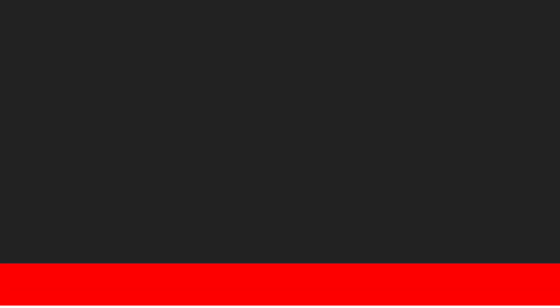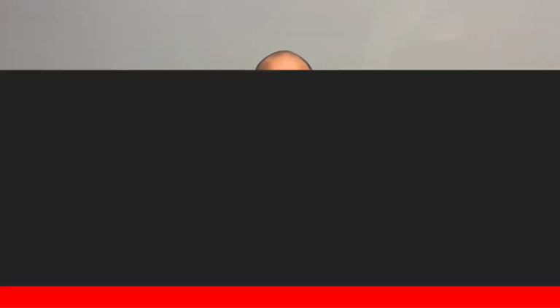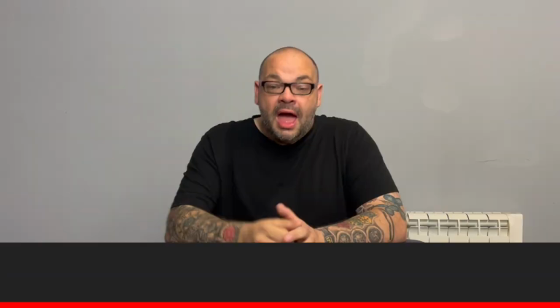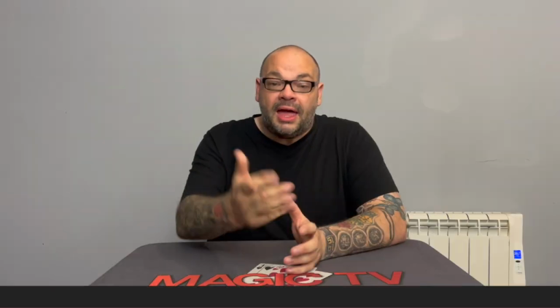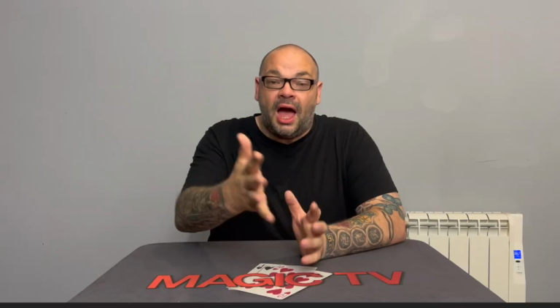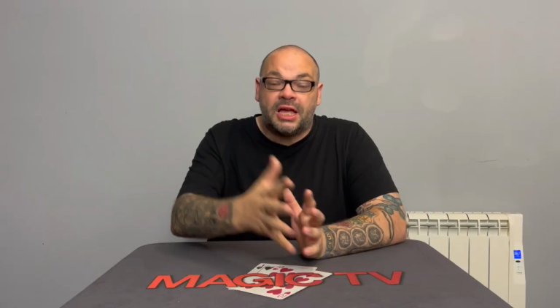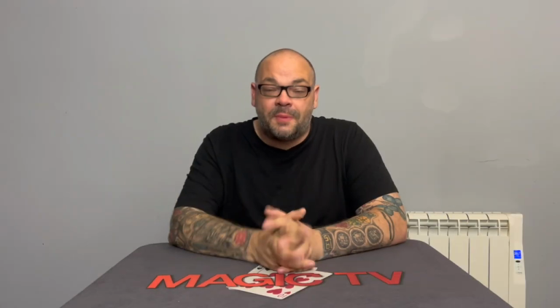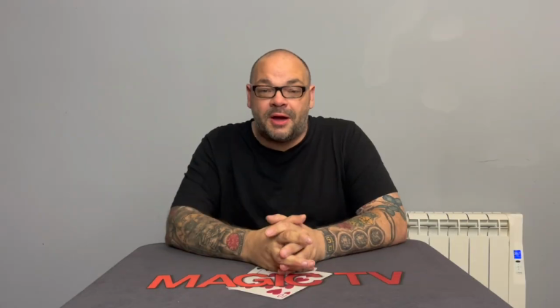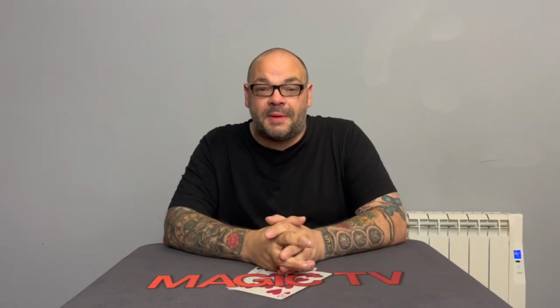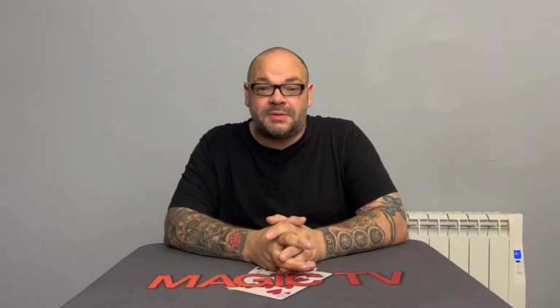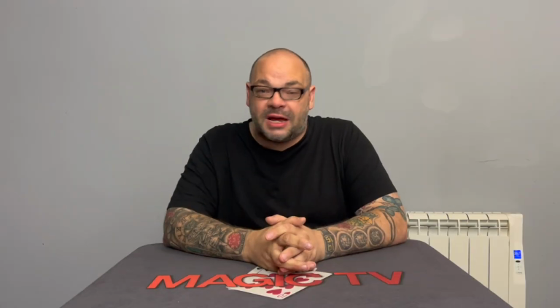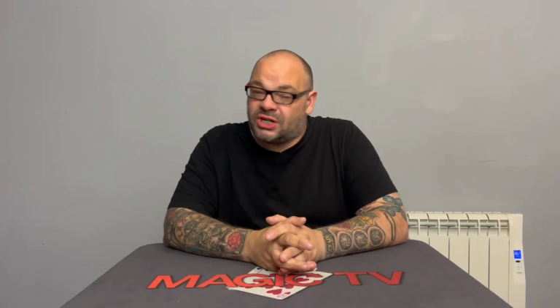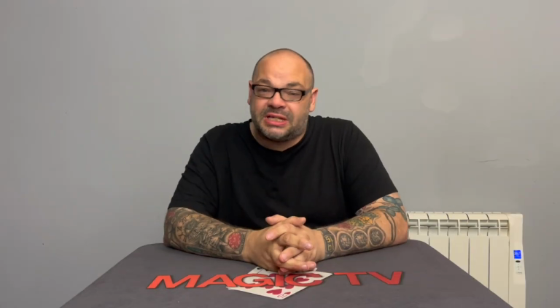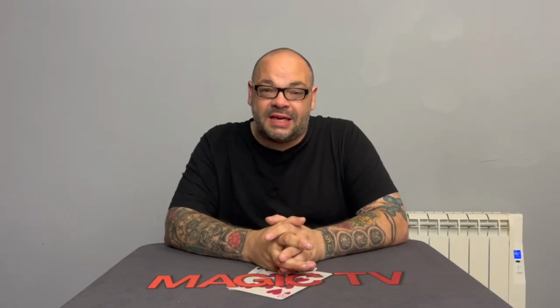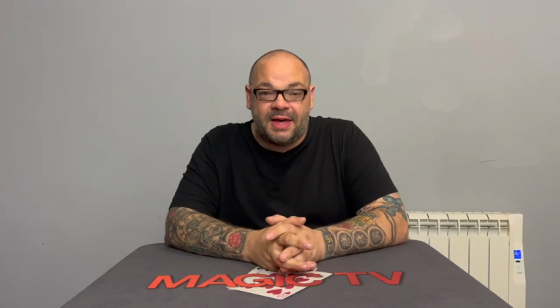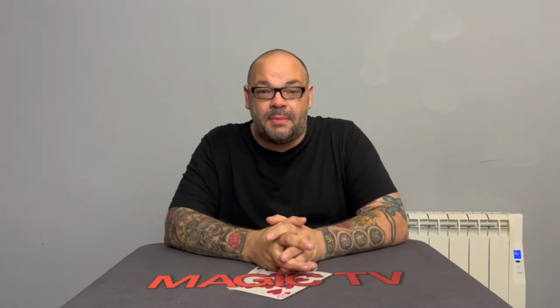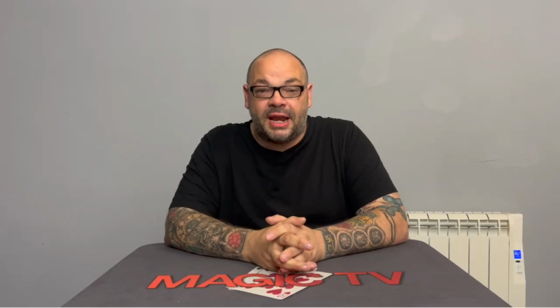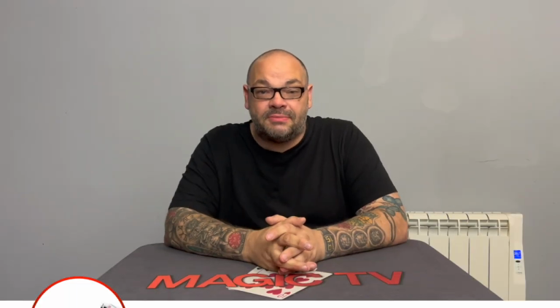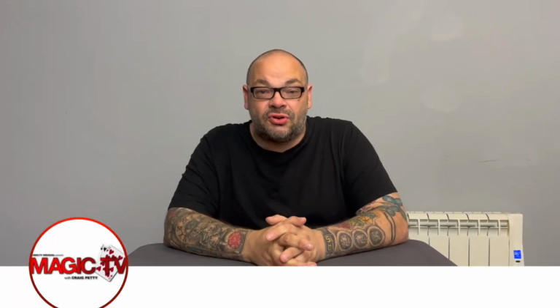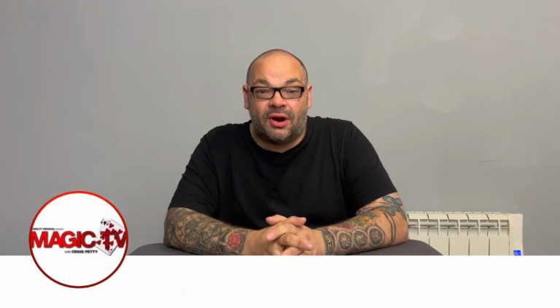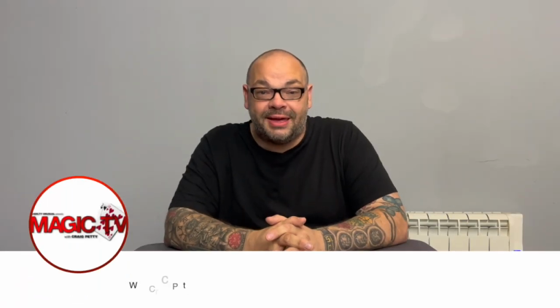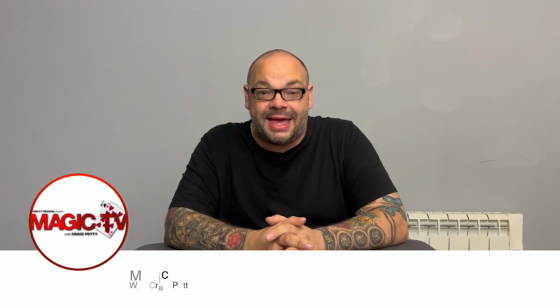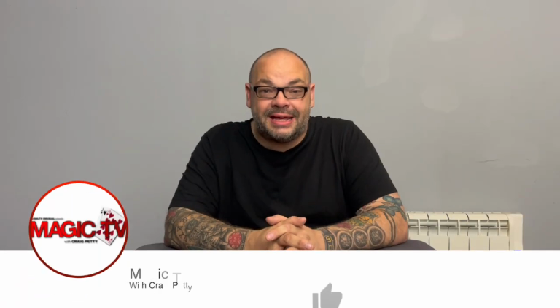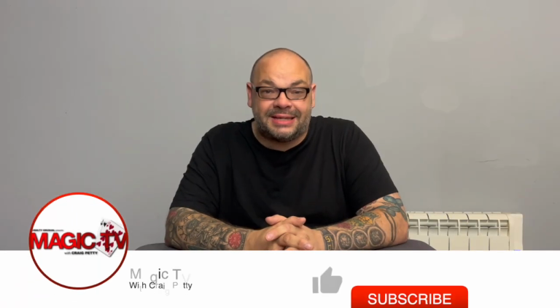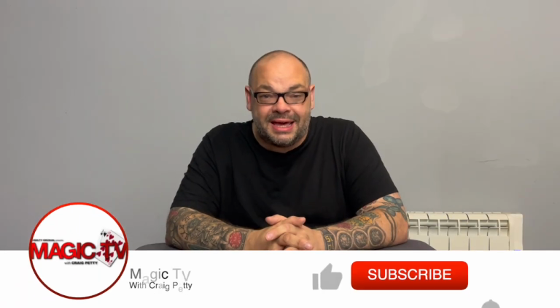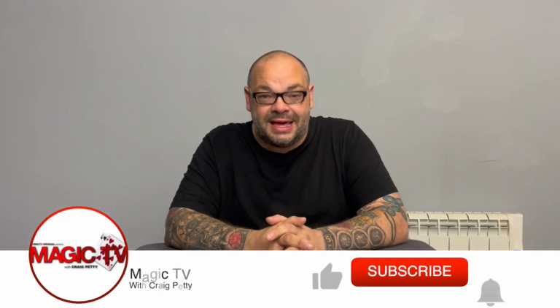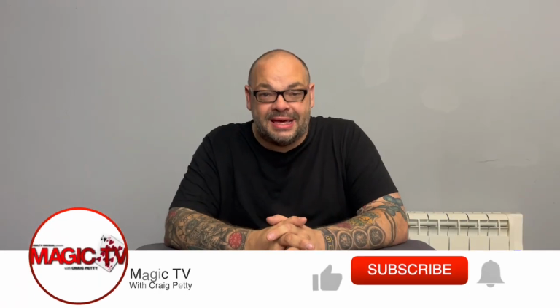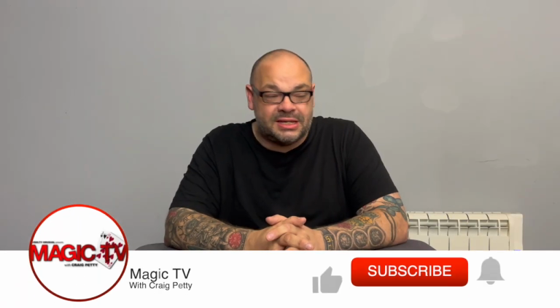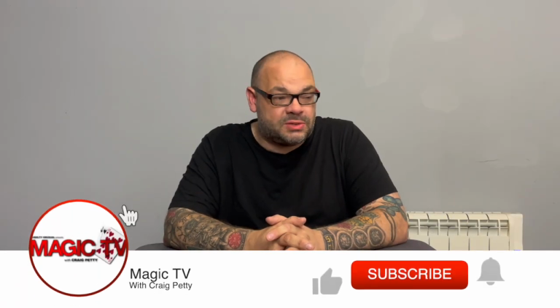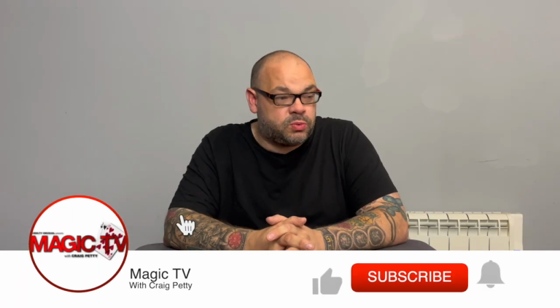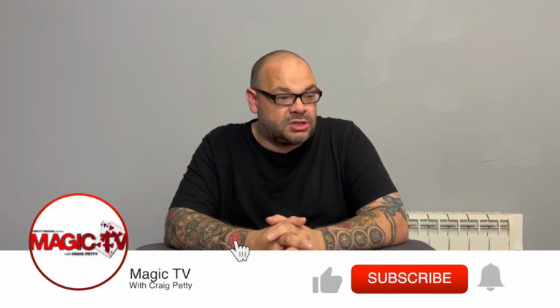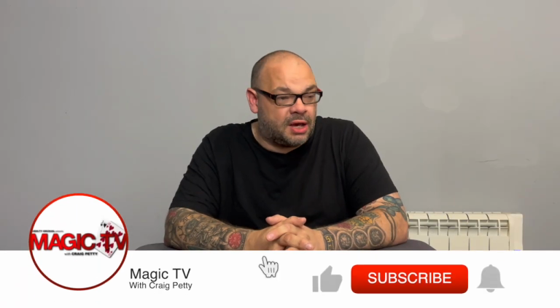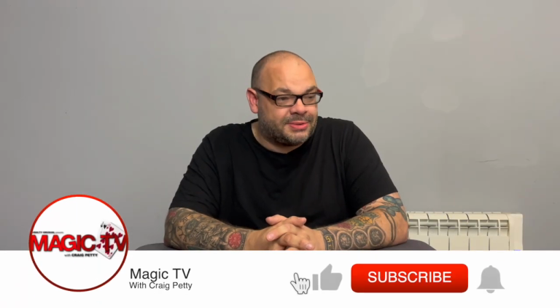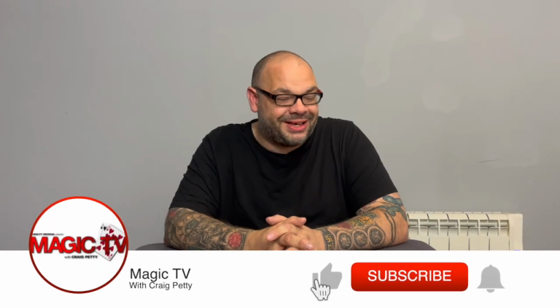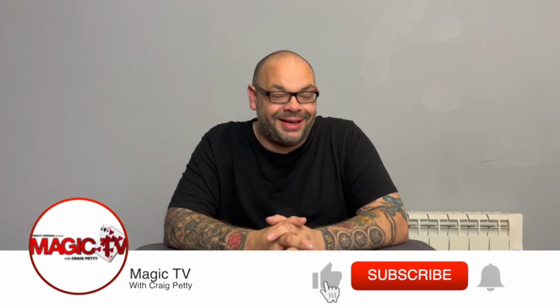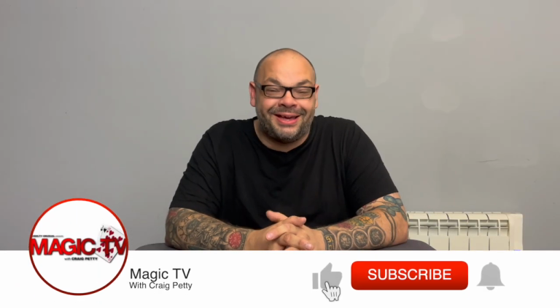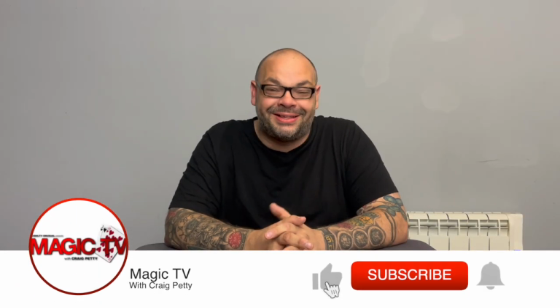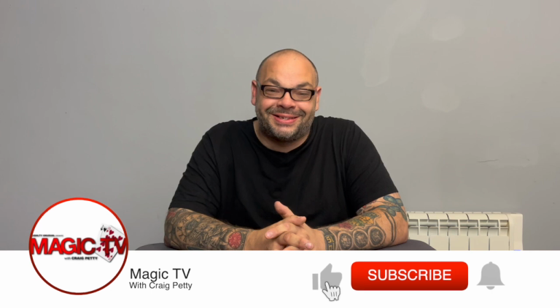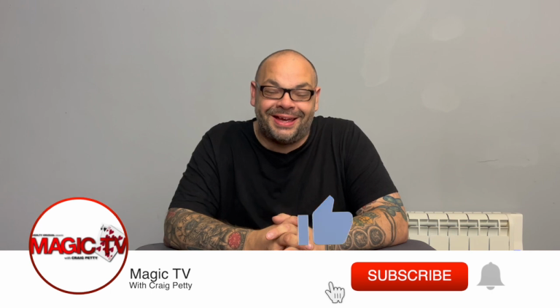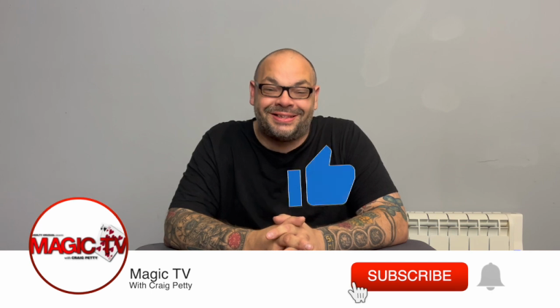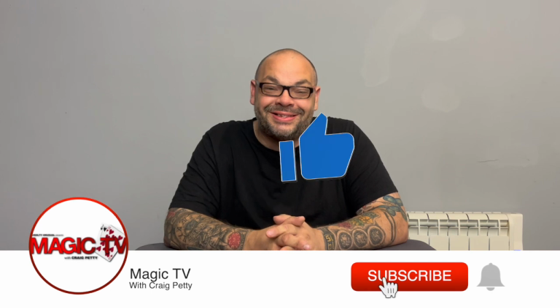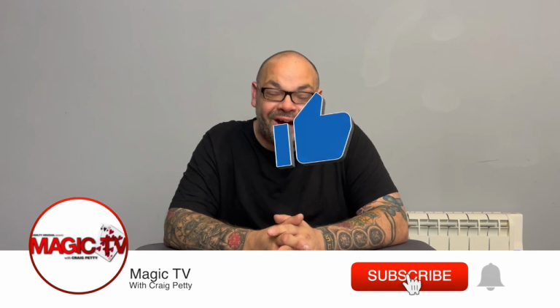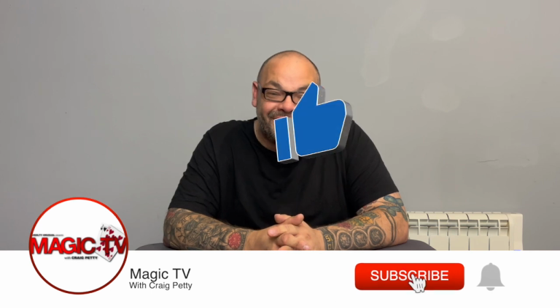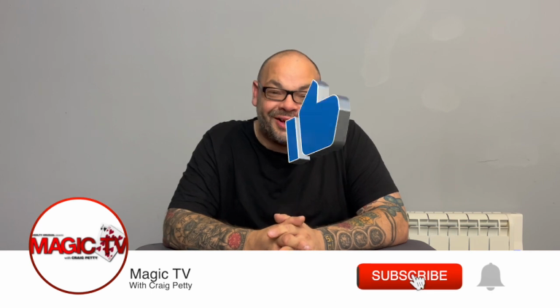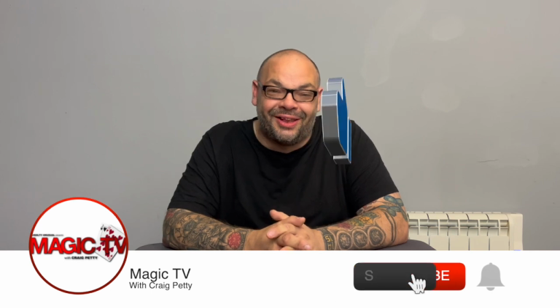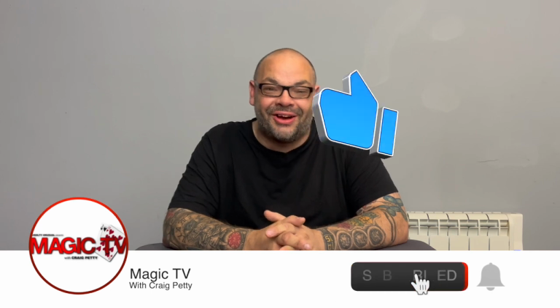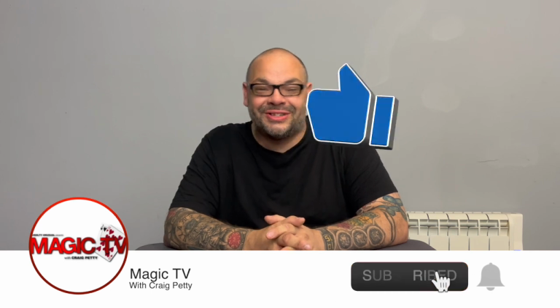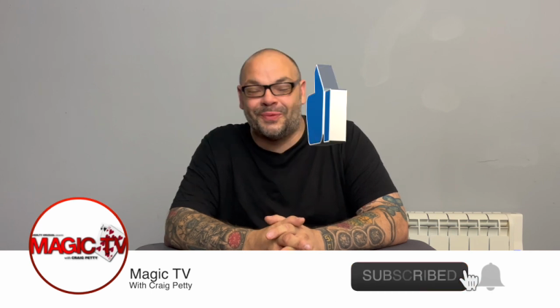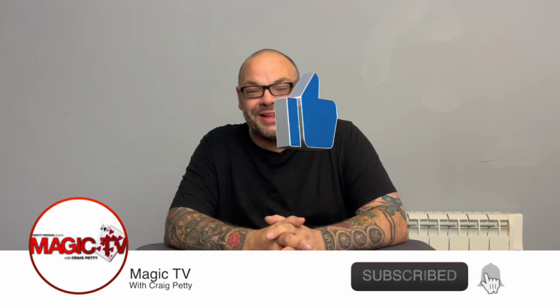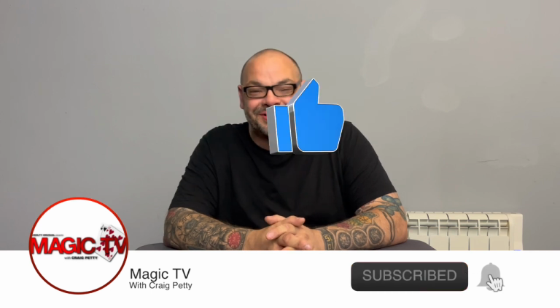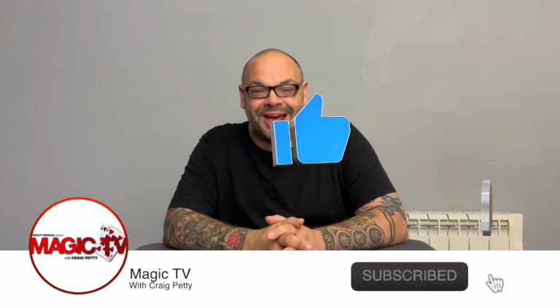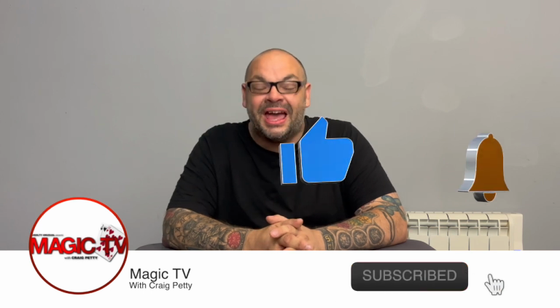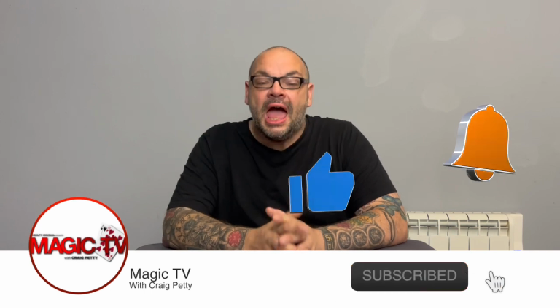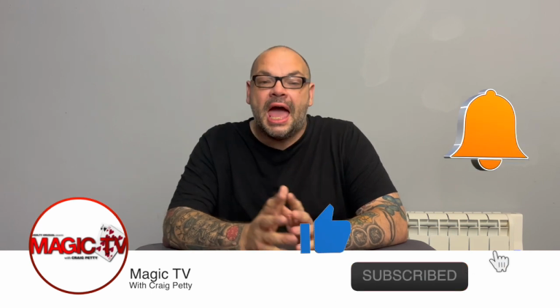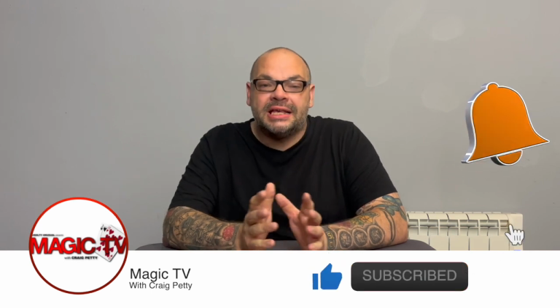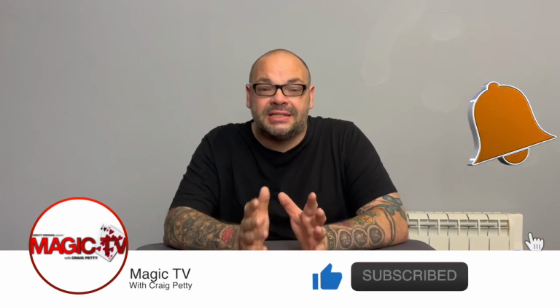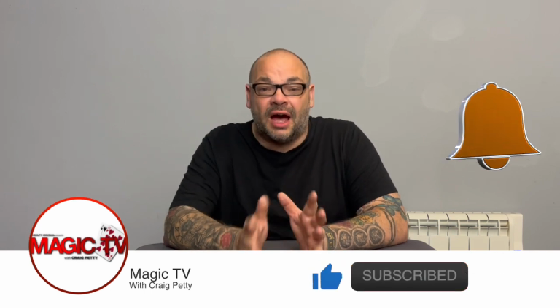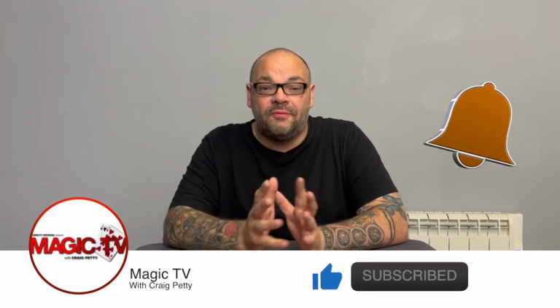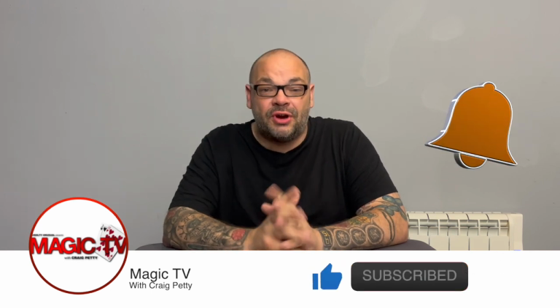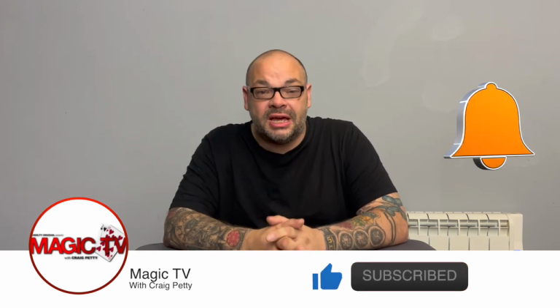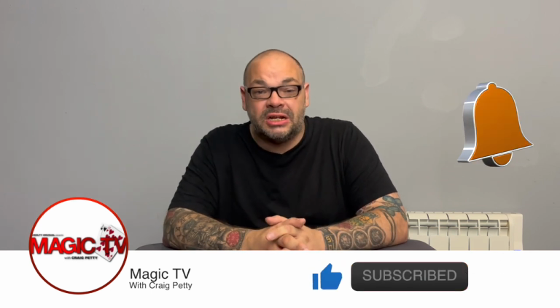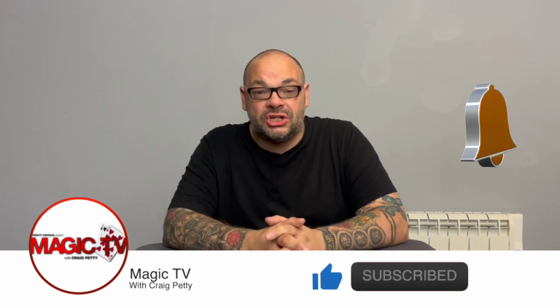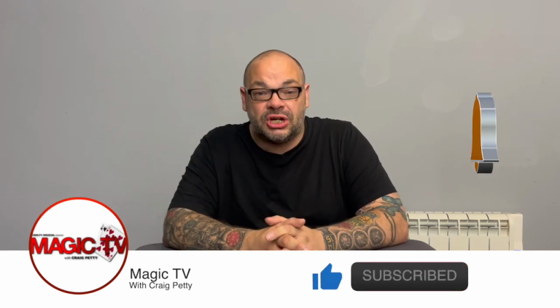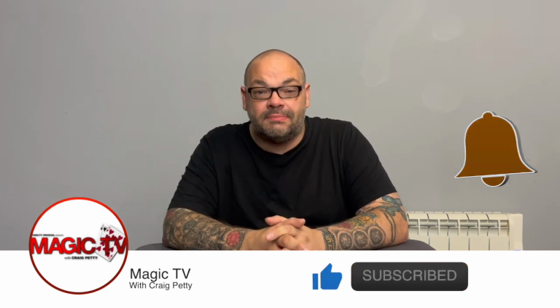Hey guys, welcome back to Magic TV. My name's Craig. It's nine o'clock, it's Wednesday — it's time for Hidden Gems.